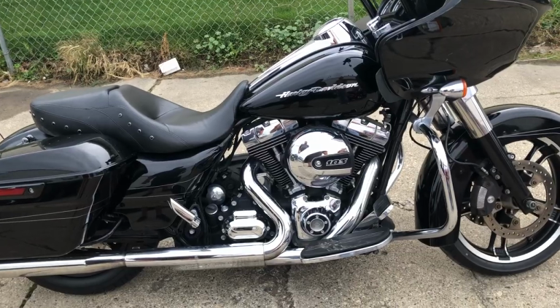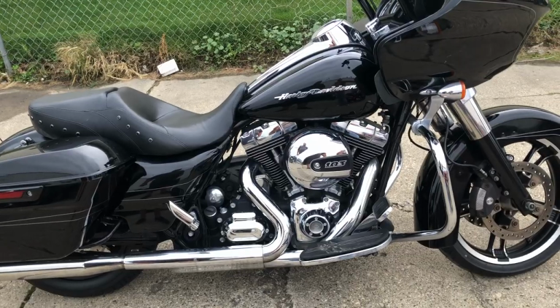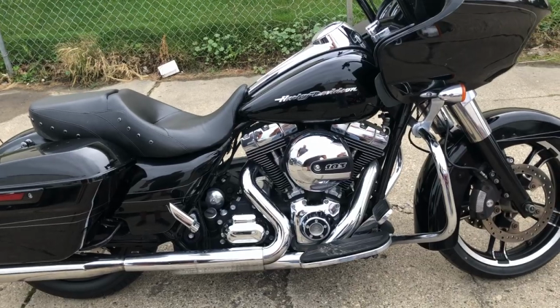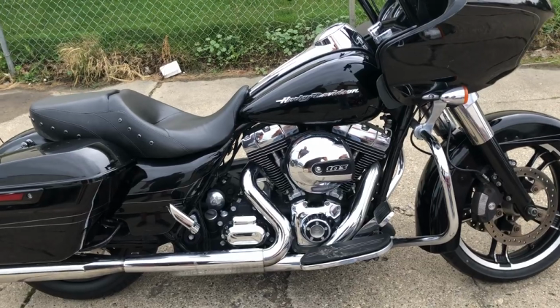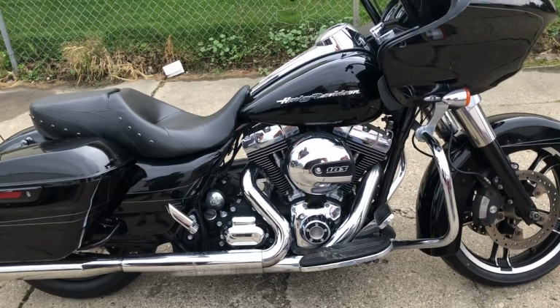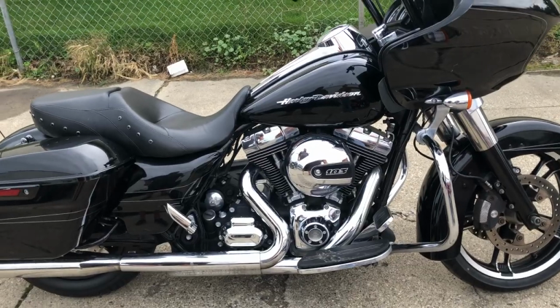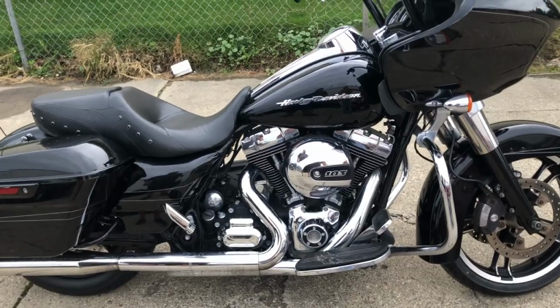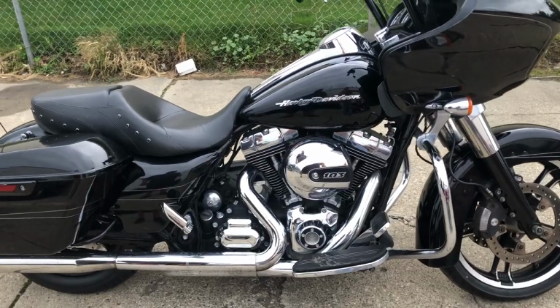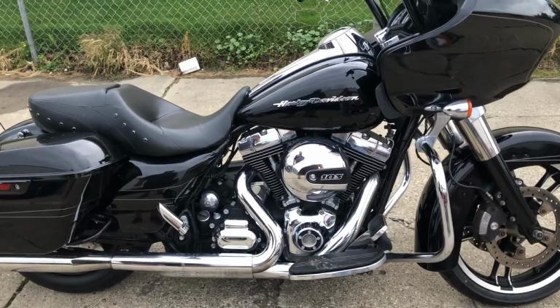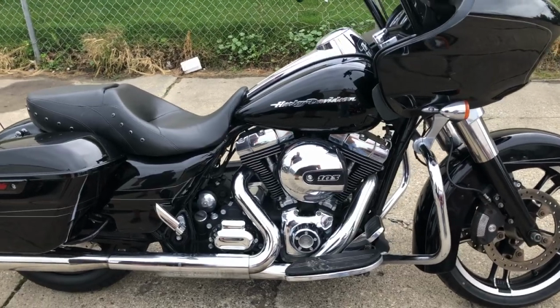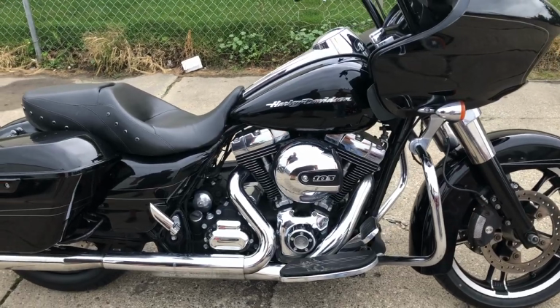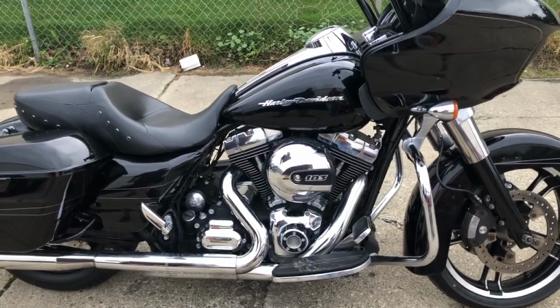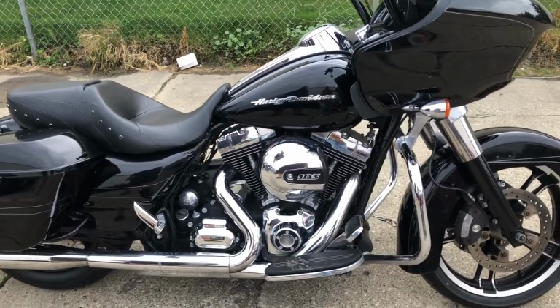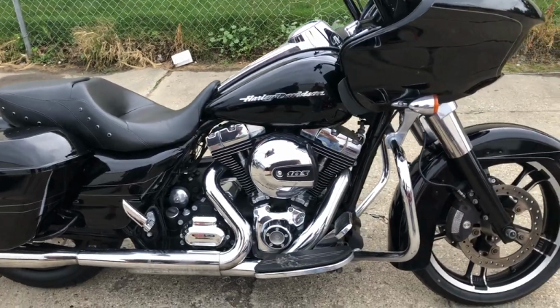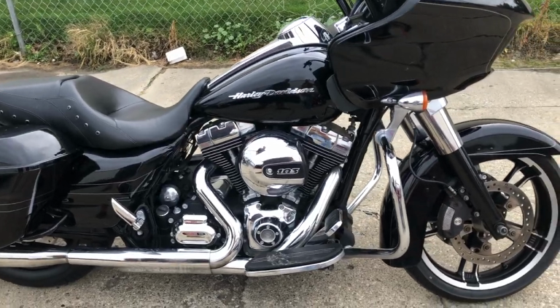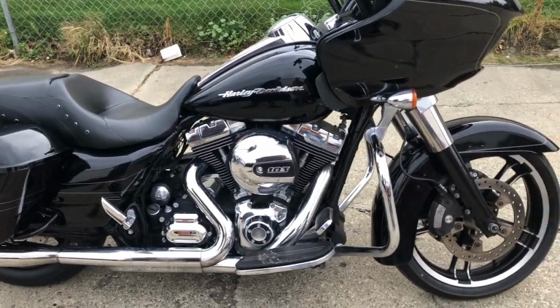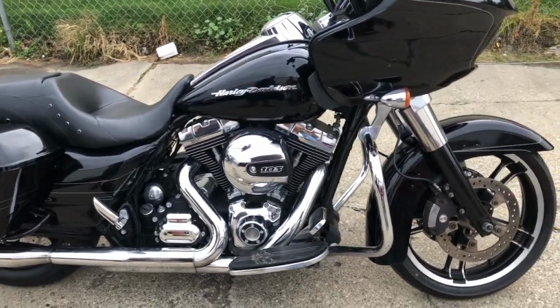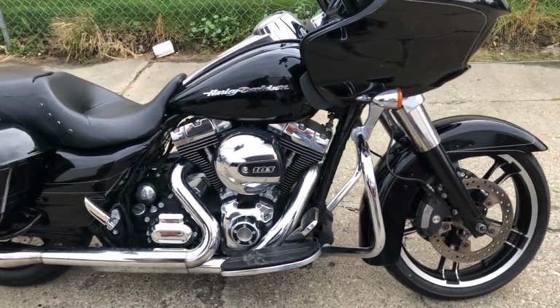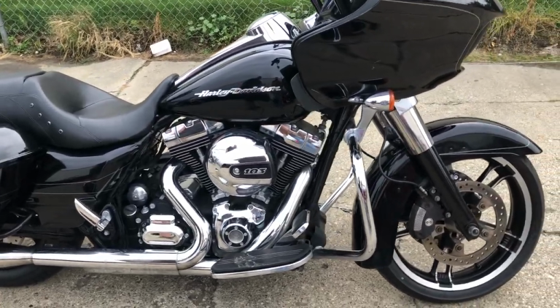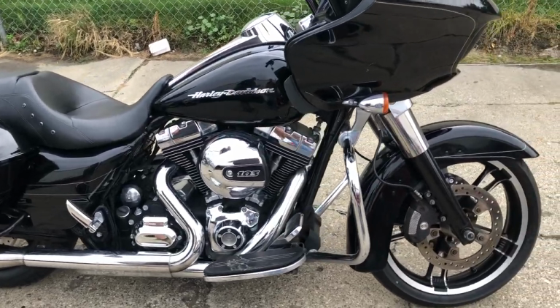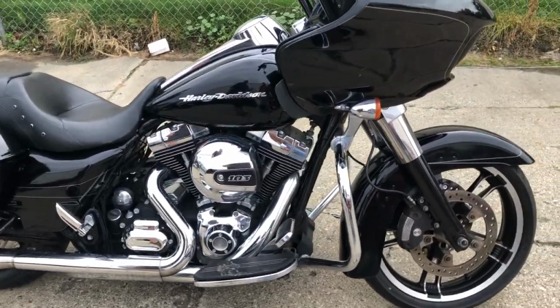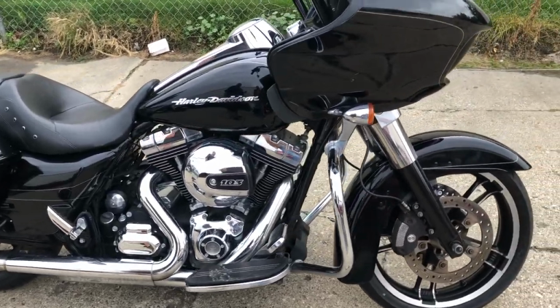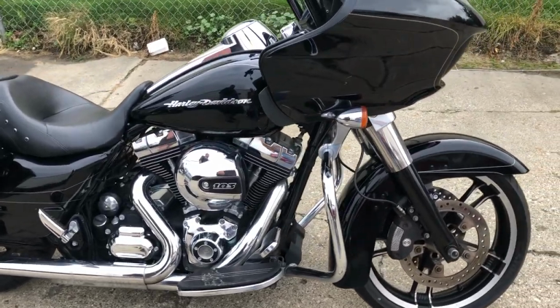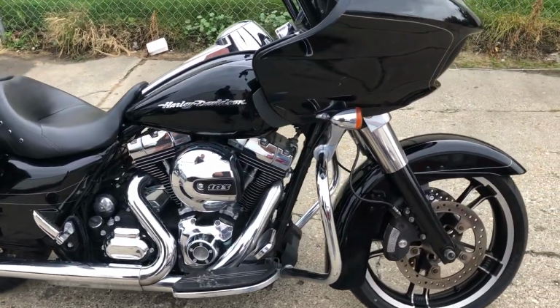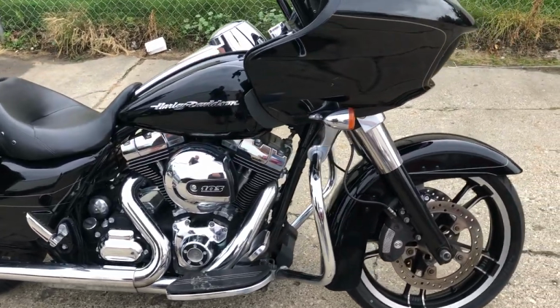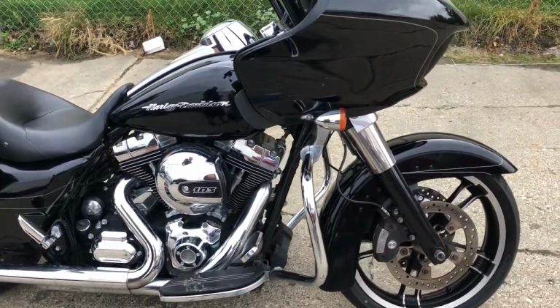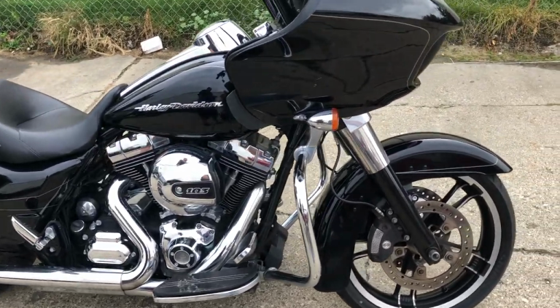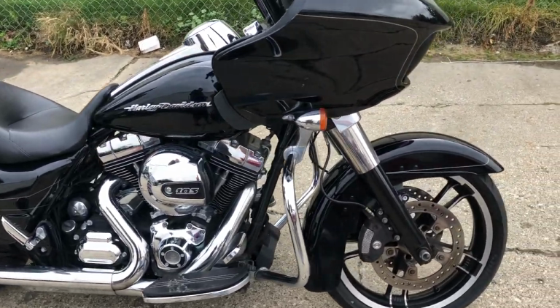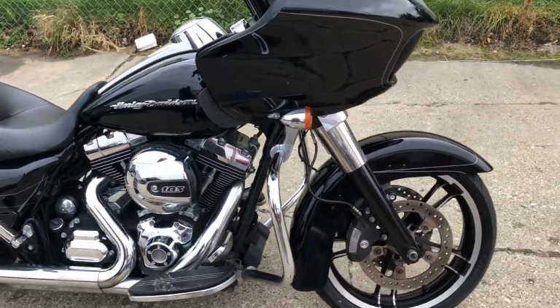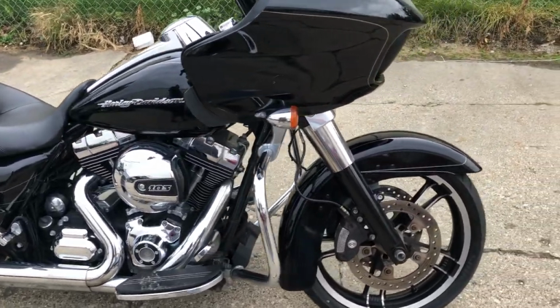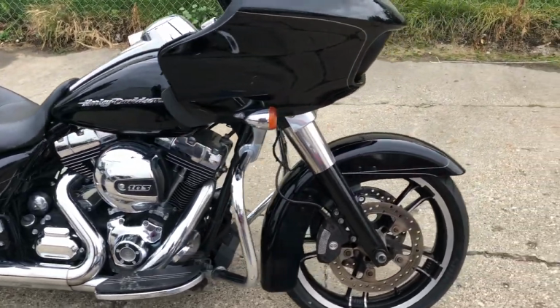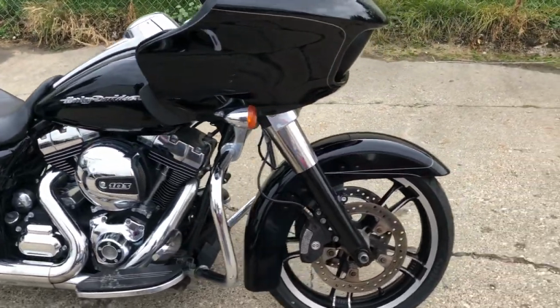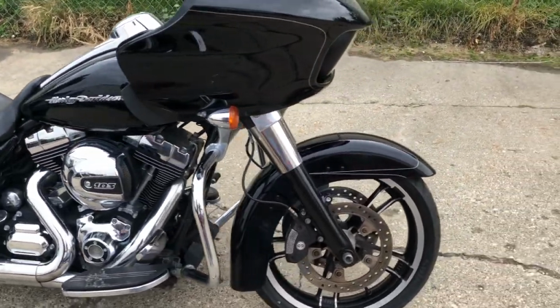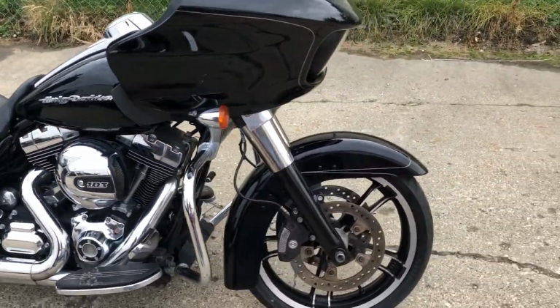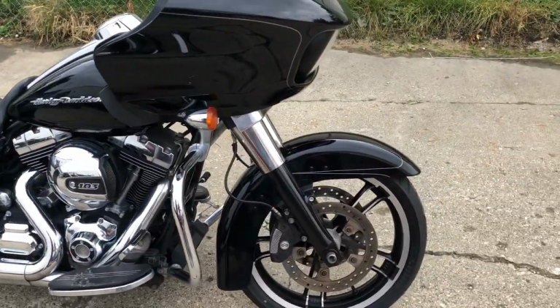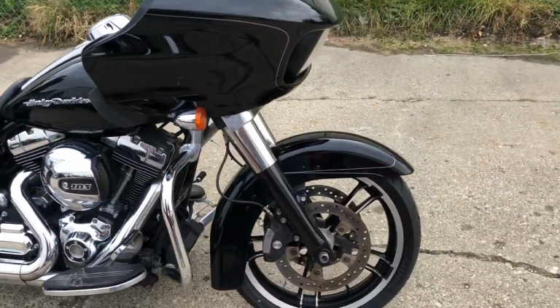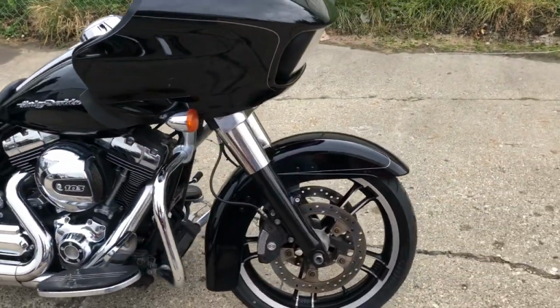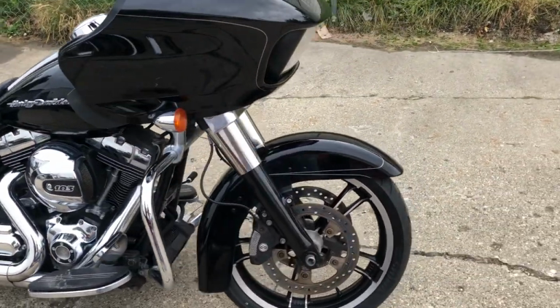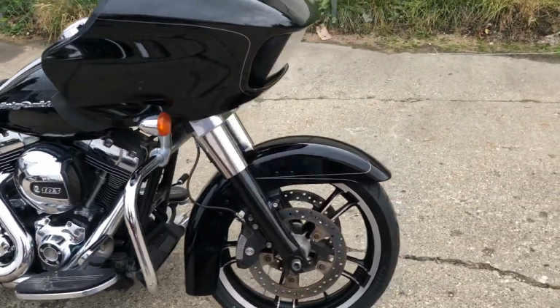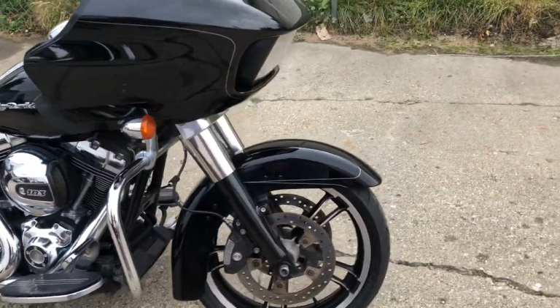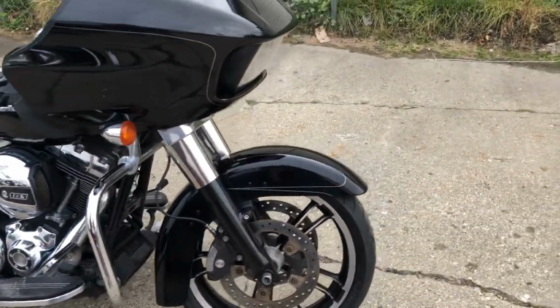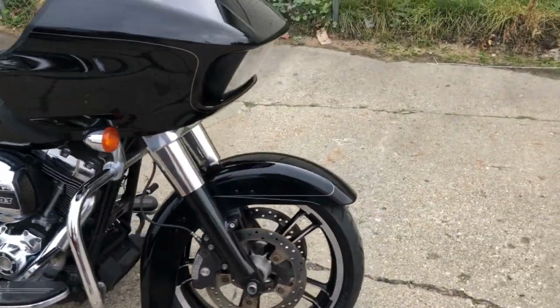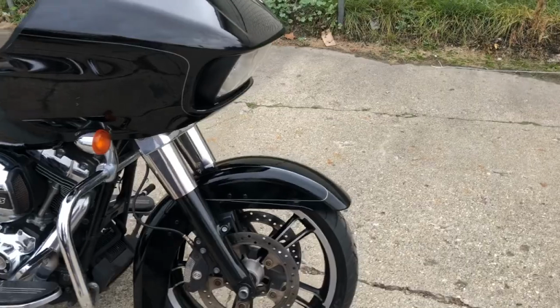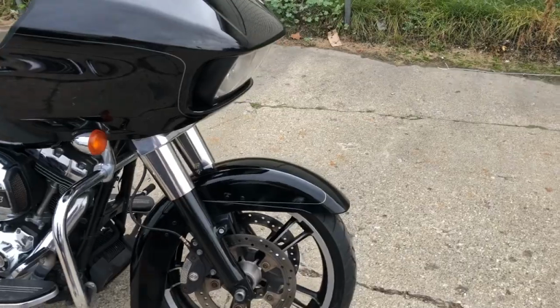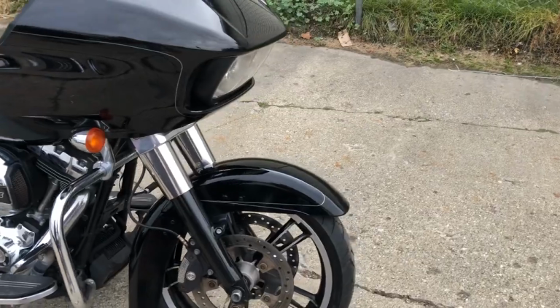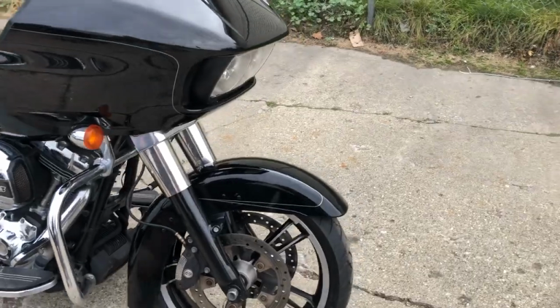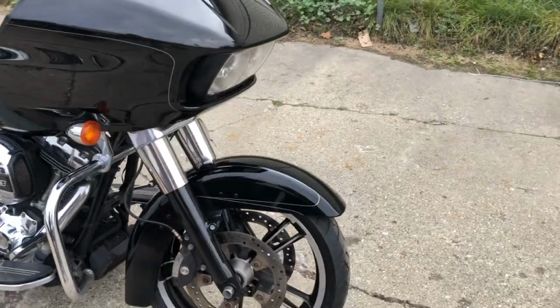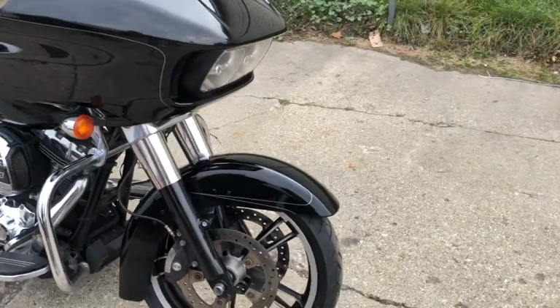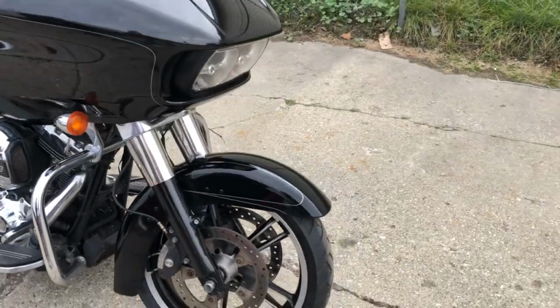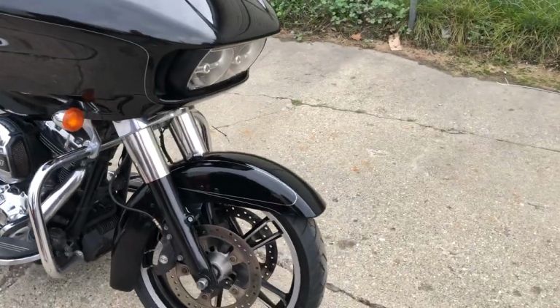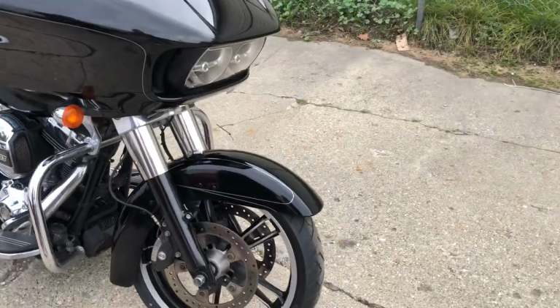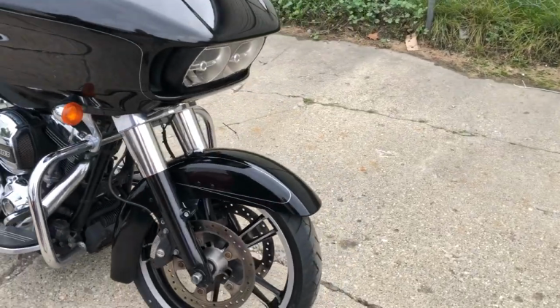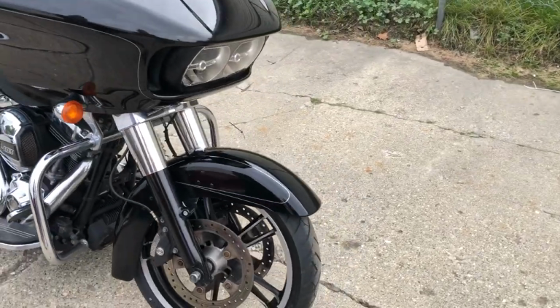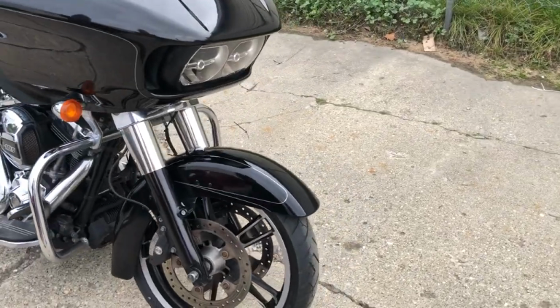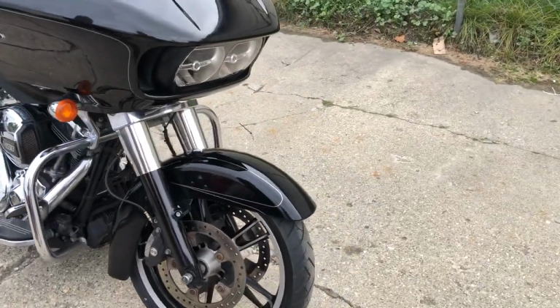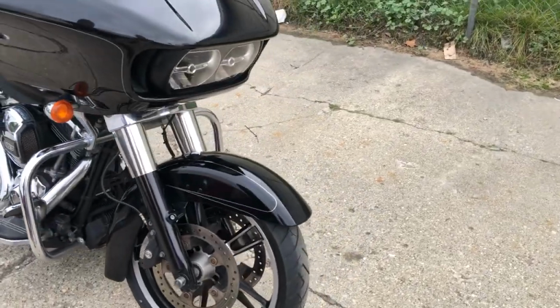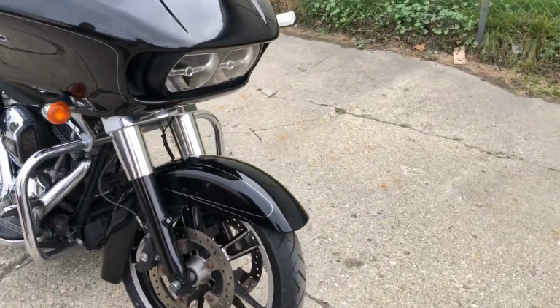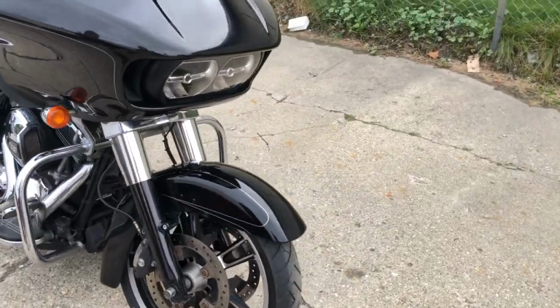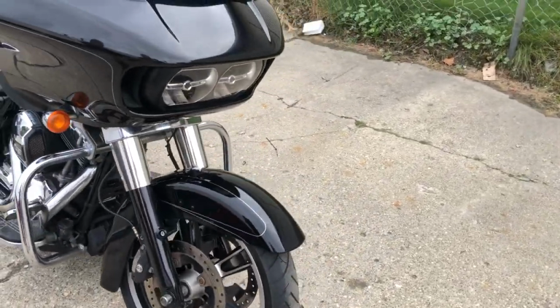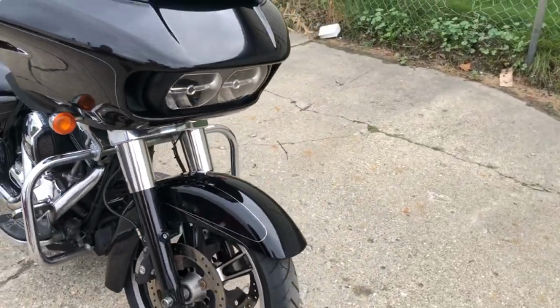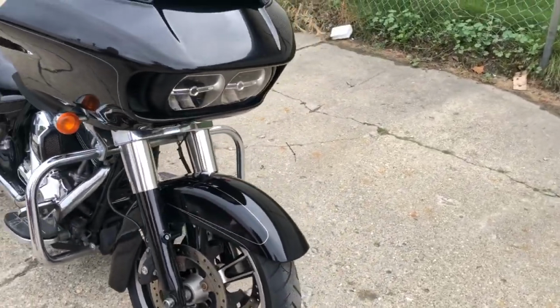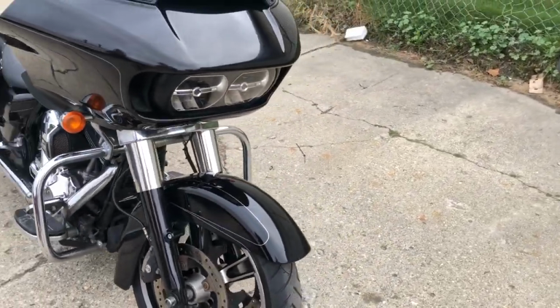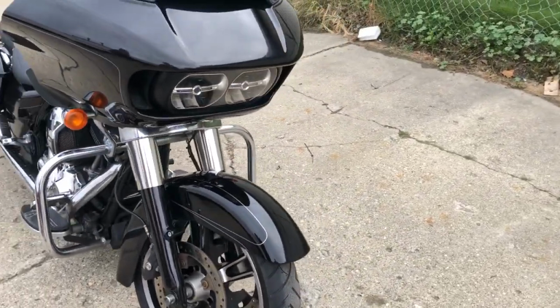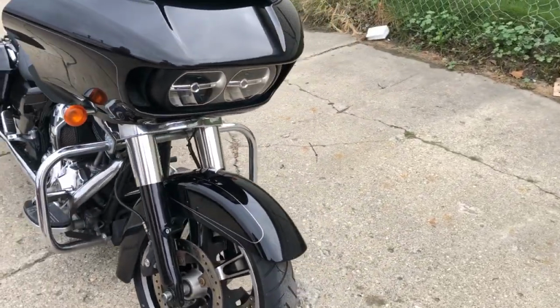Hey guys, ApprovalPowerSports.com here. Got a 2015 Road Glide Custom just got in. This high gloss, vivid black paint — super clean.